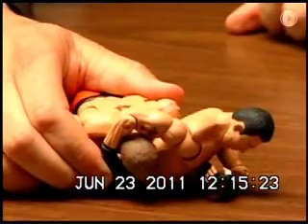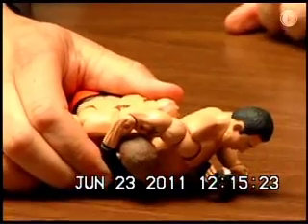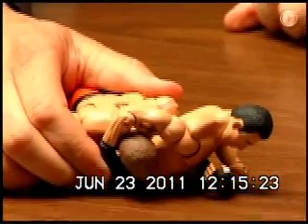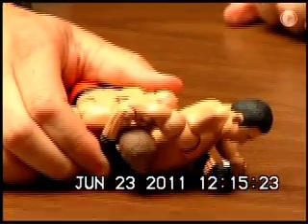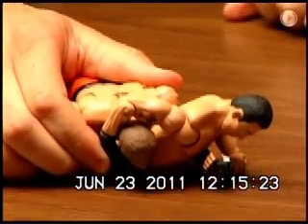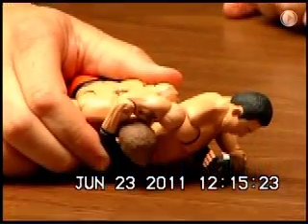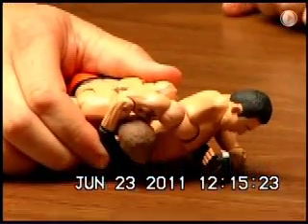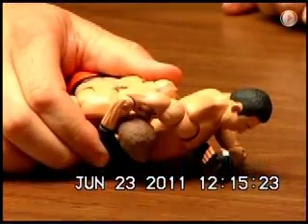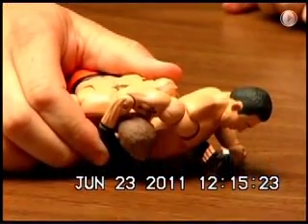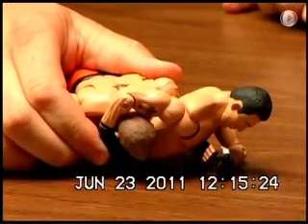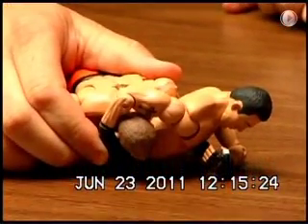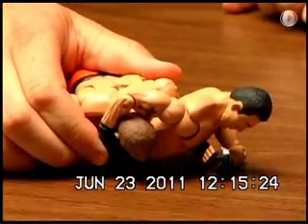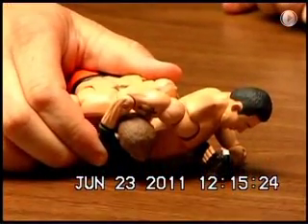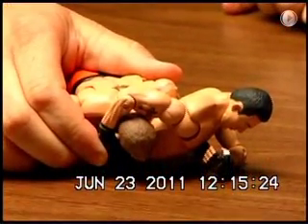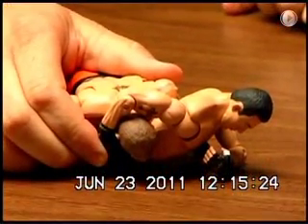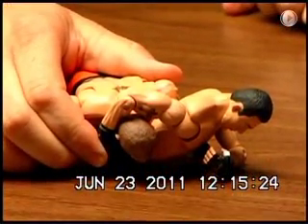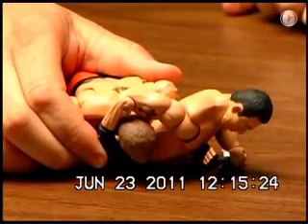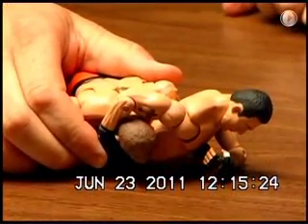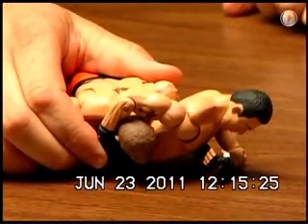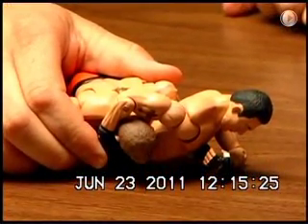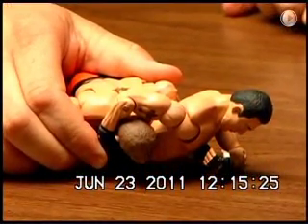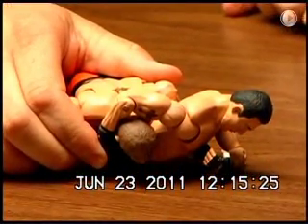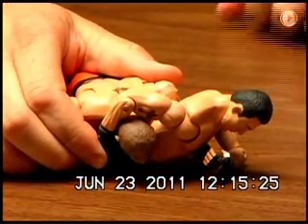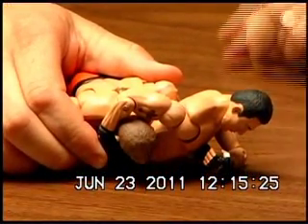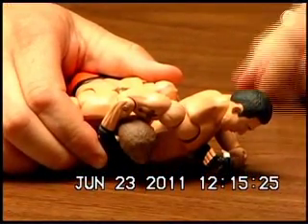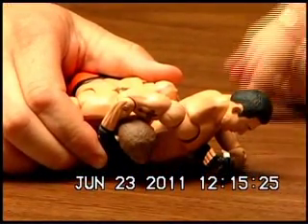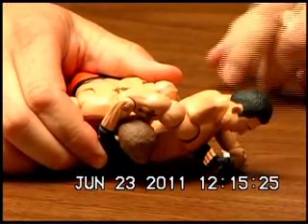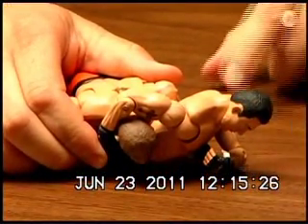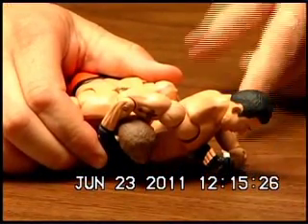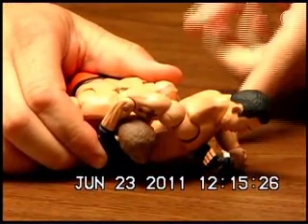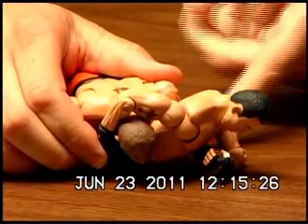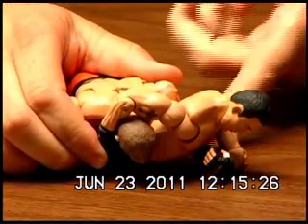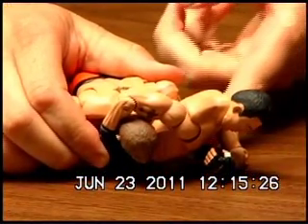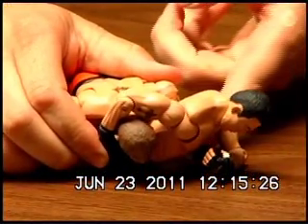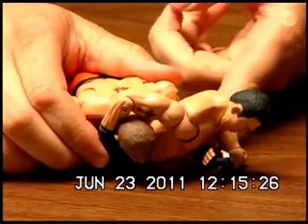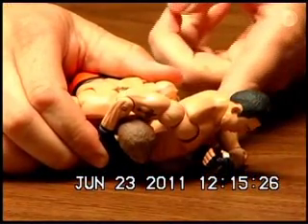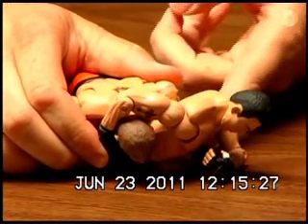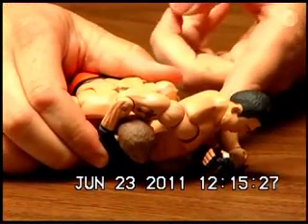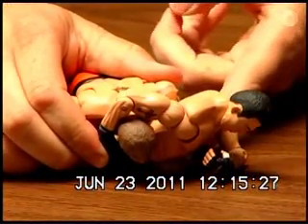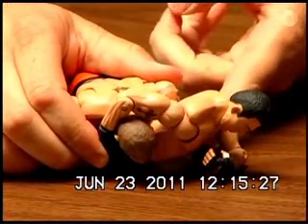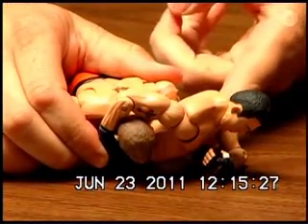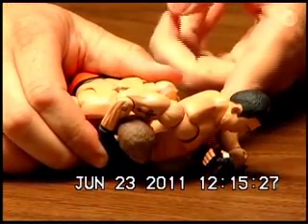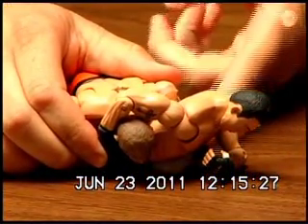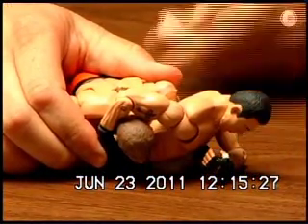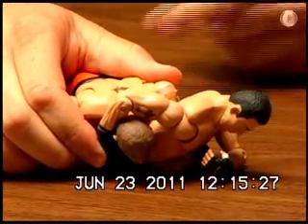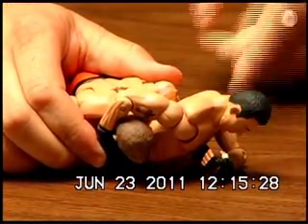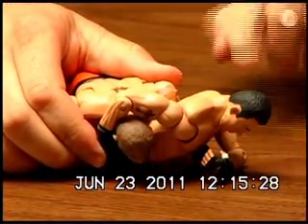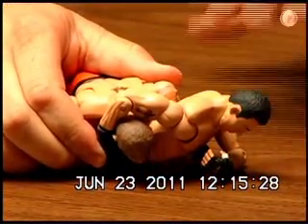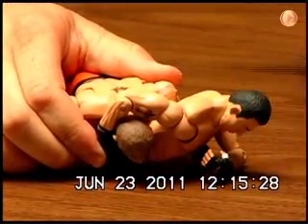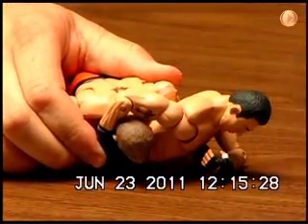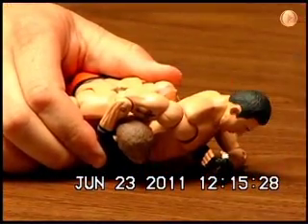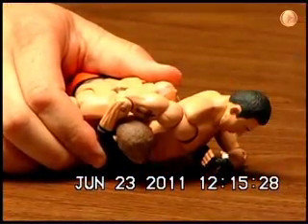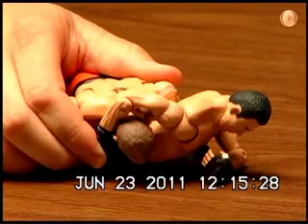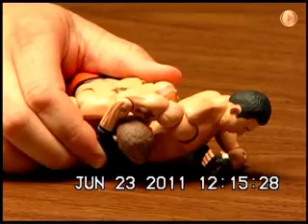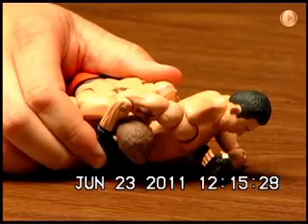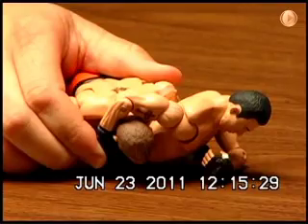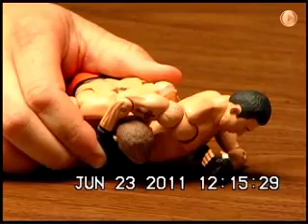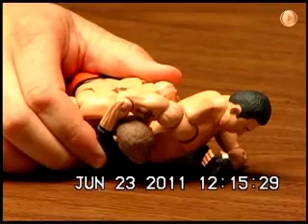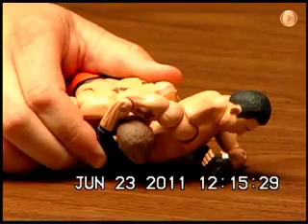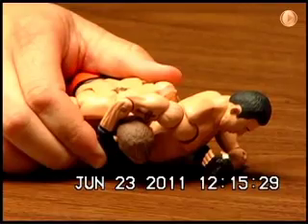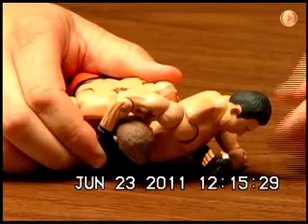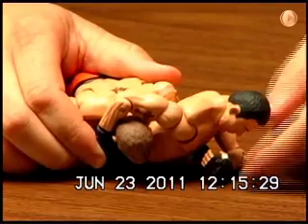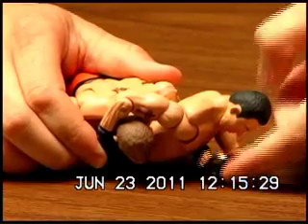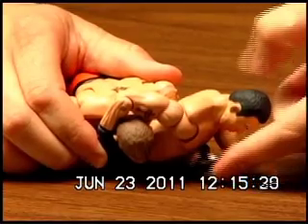He has my left arm pinned flat down on the concrete.